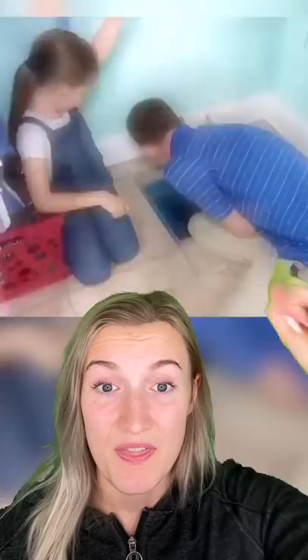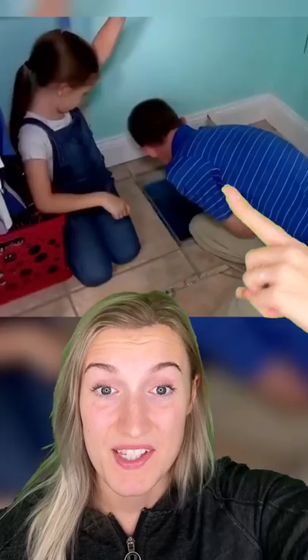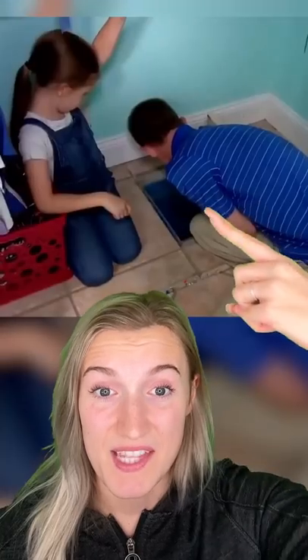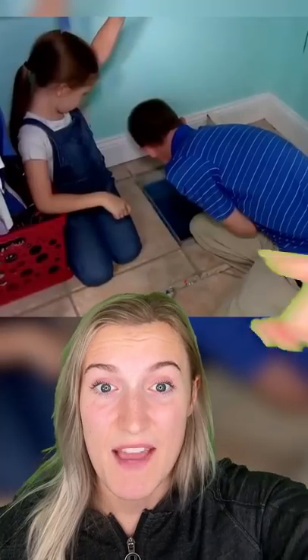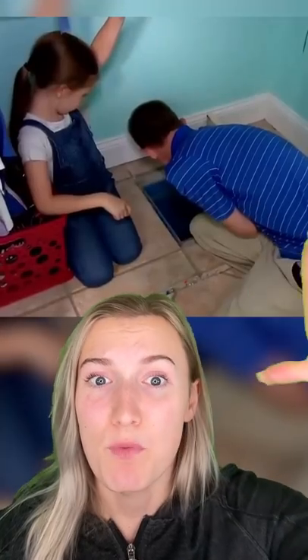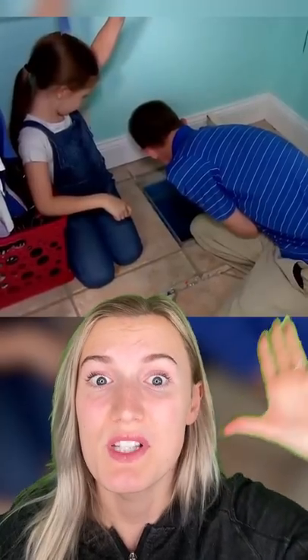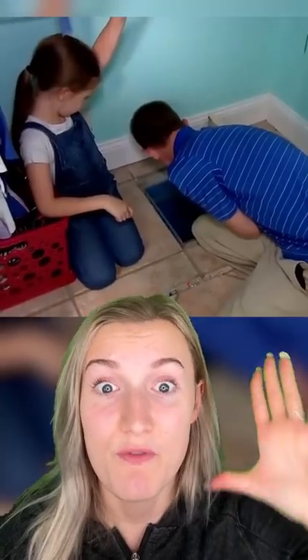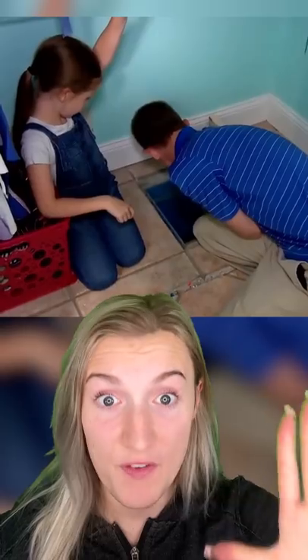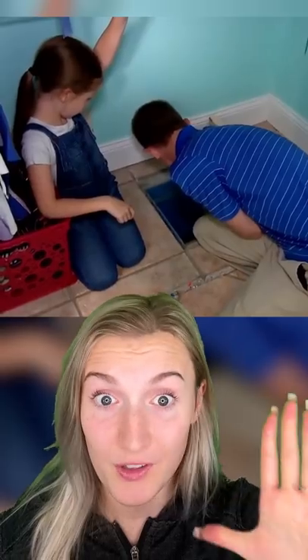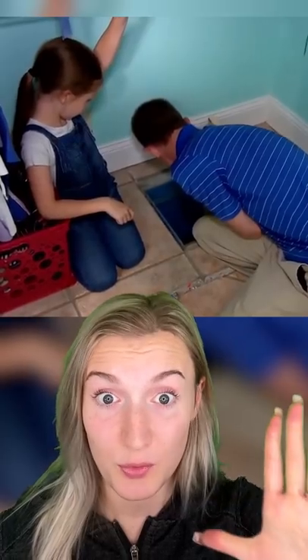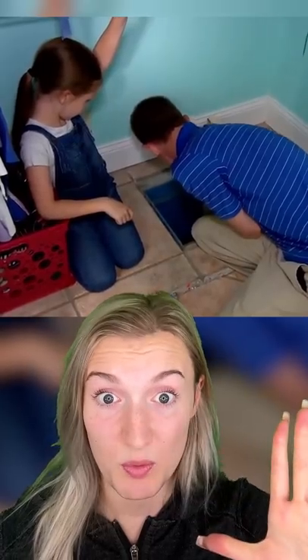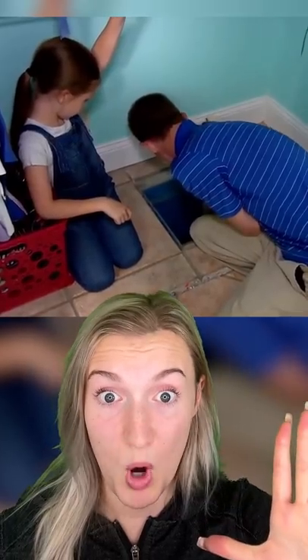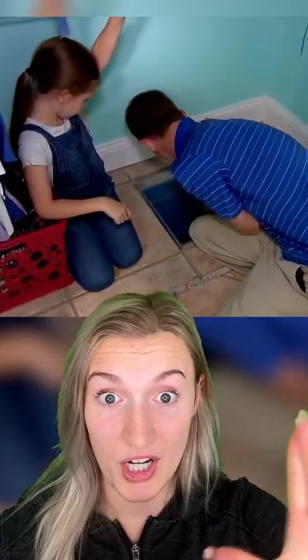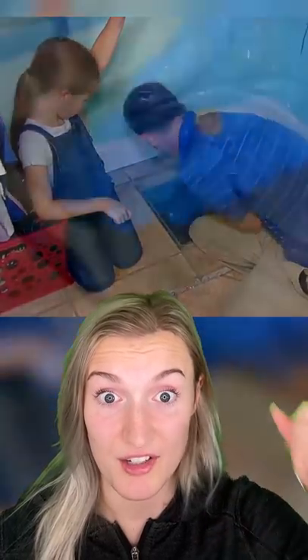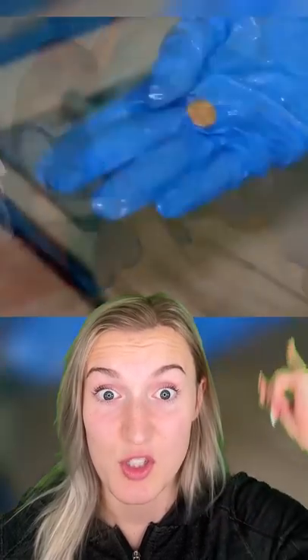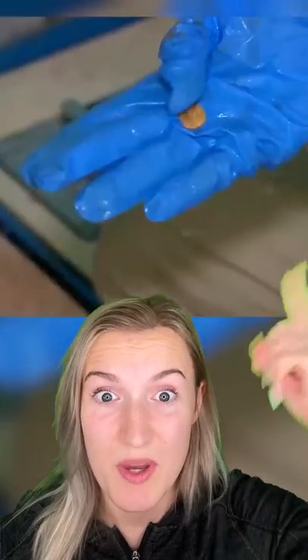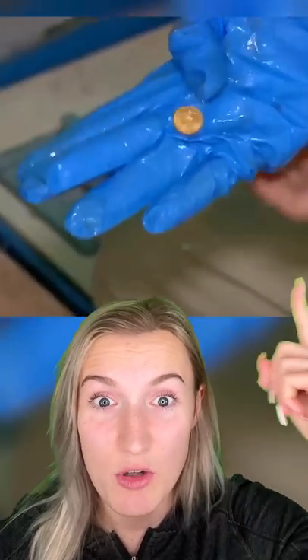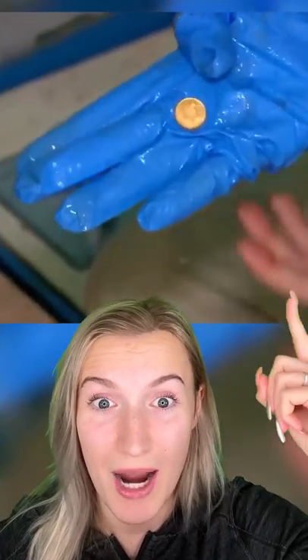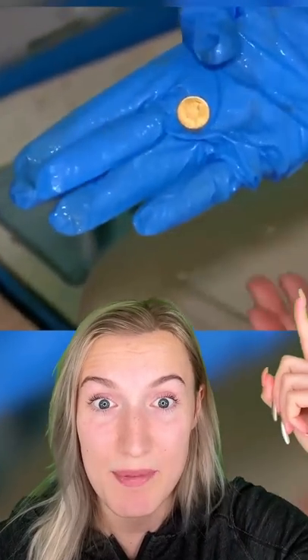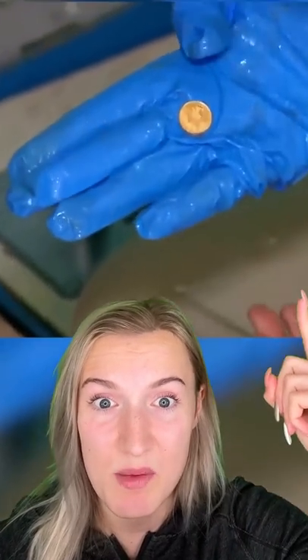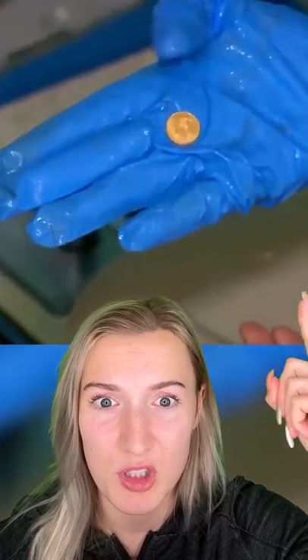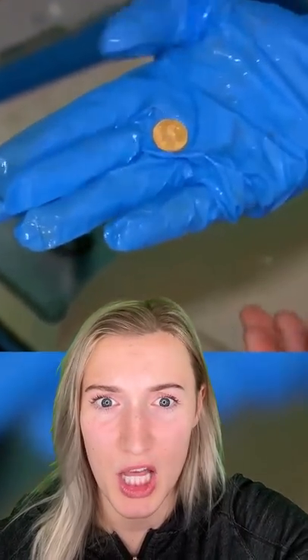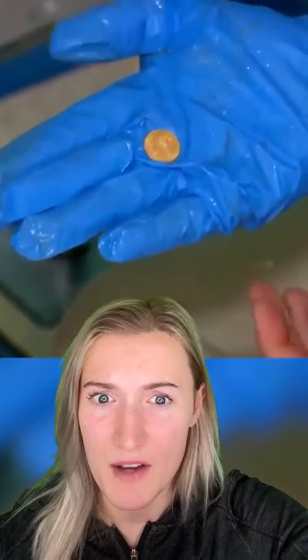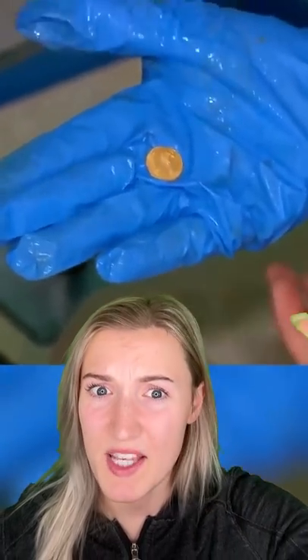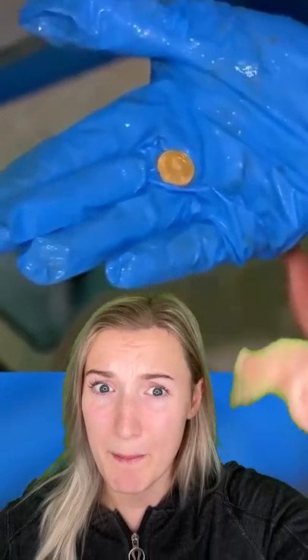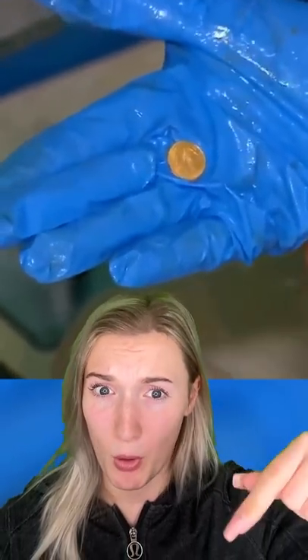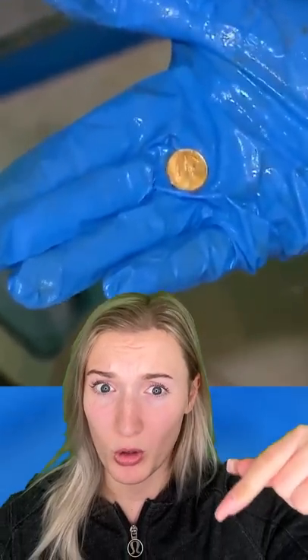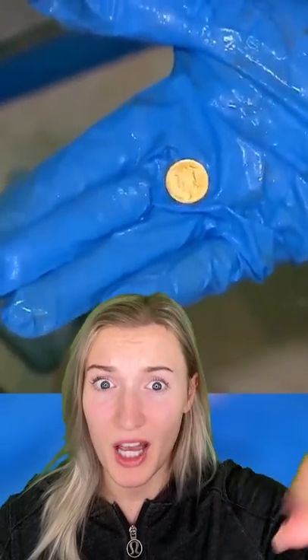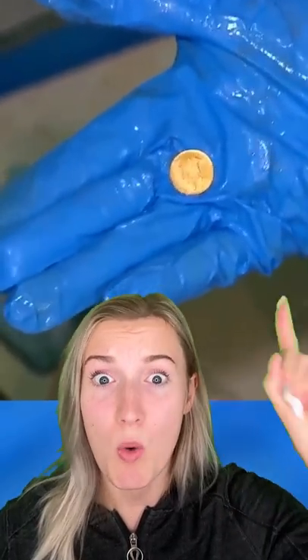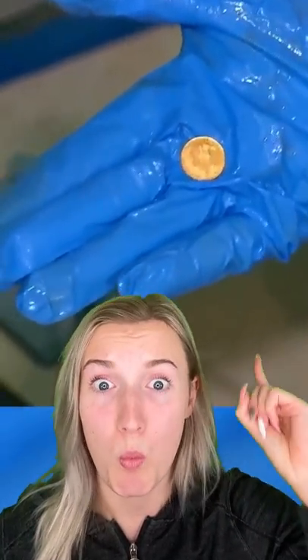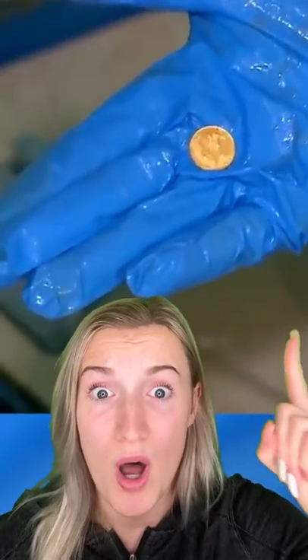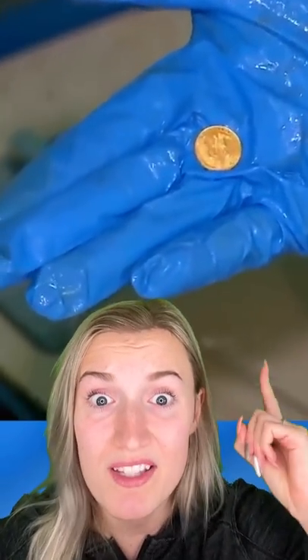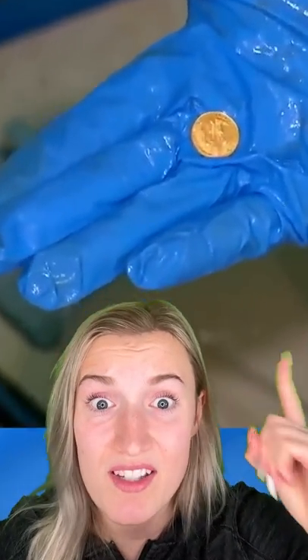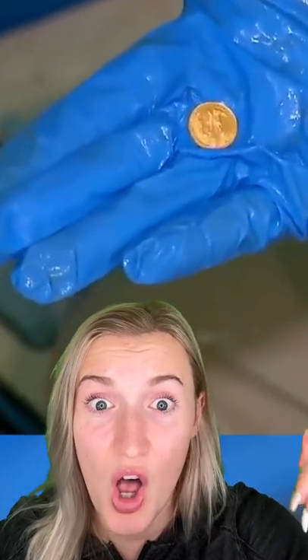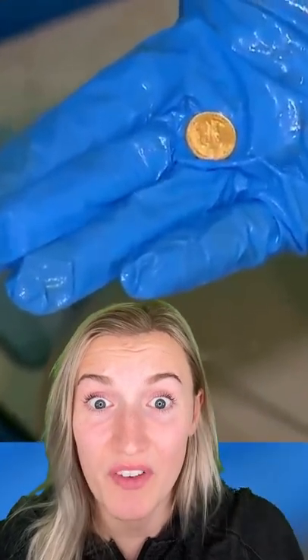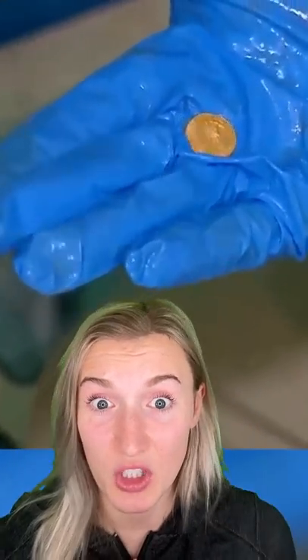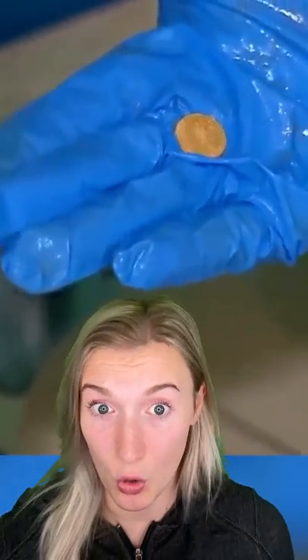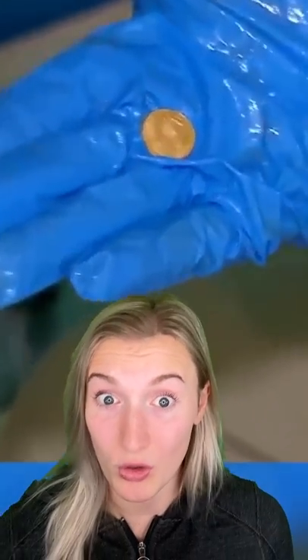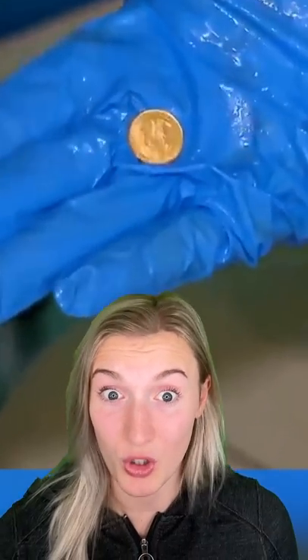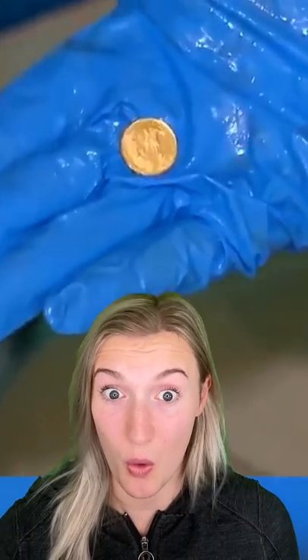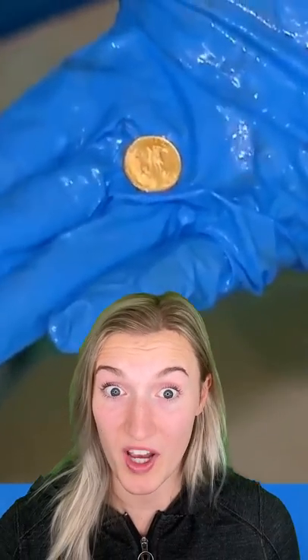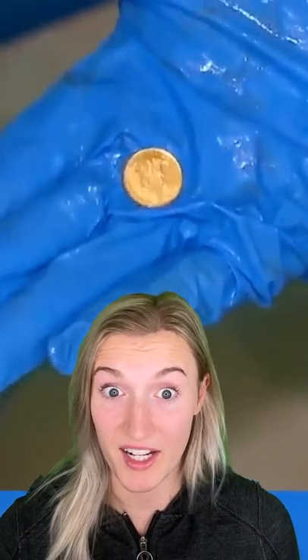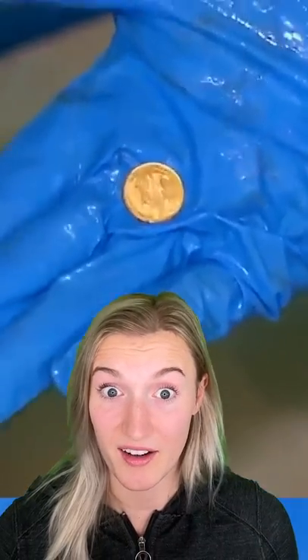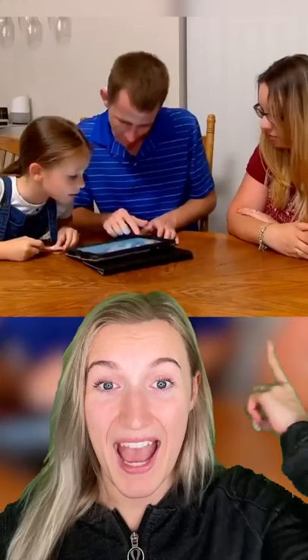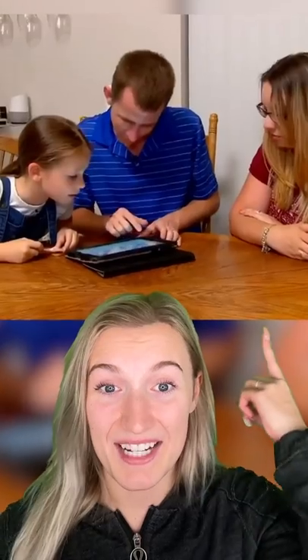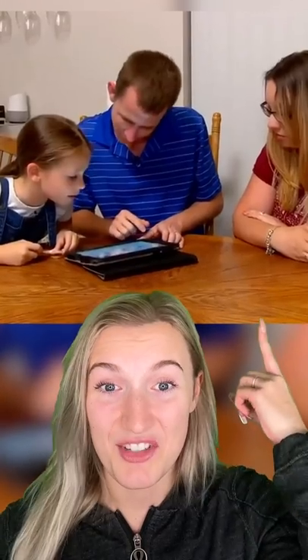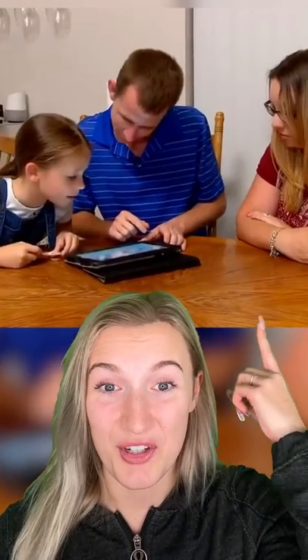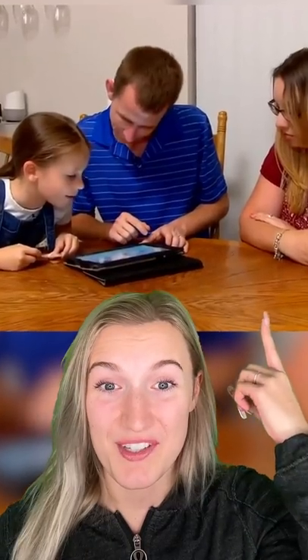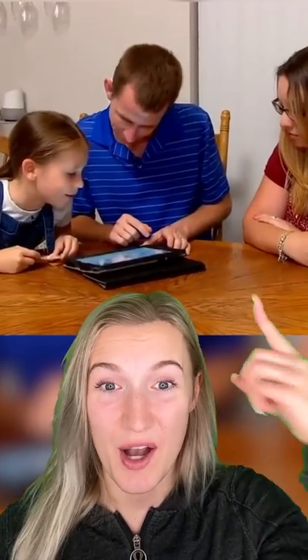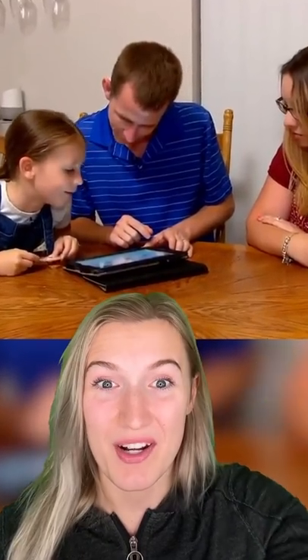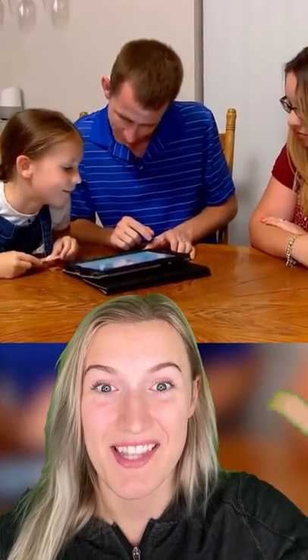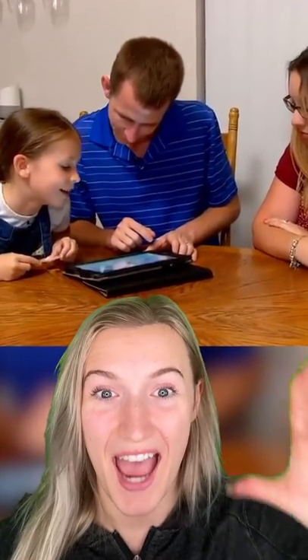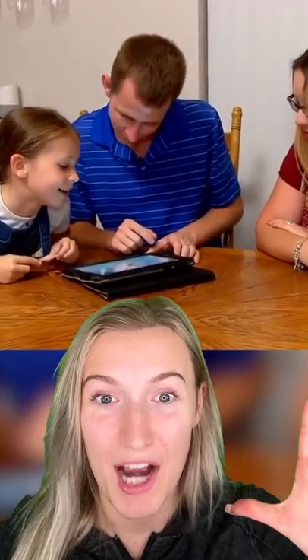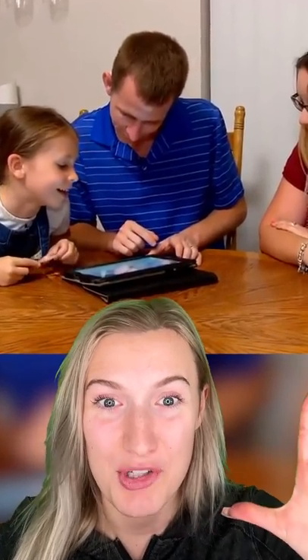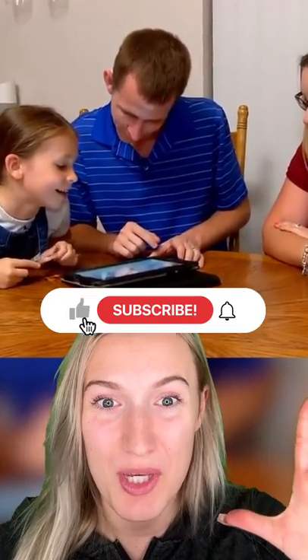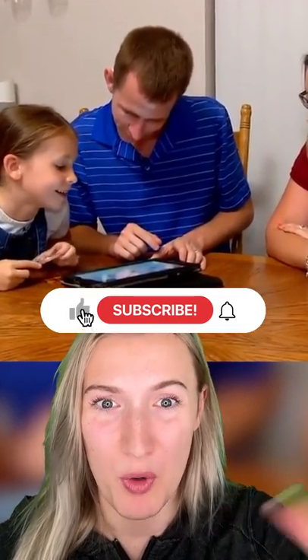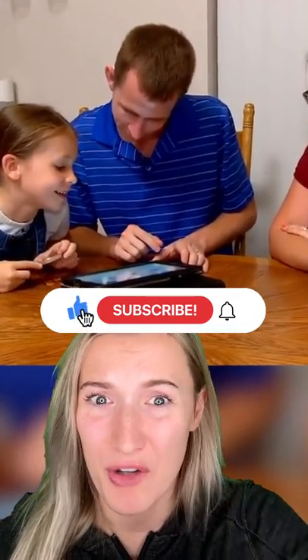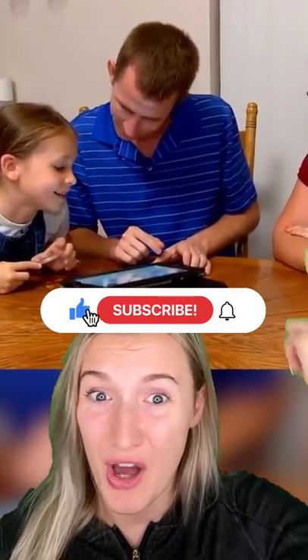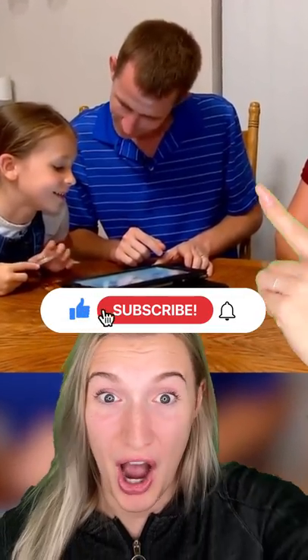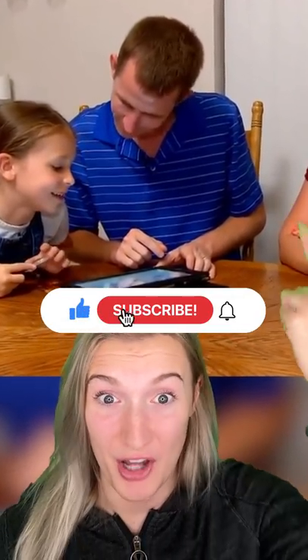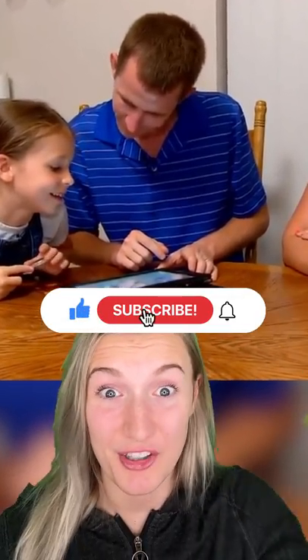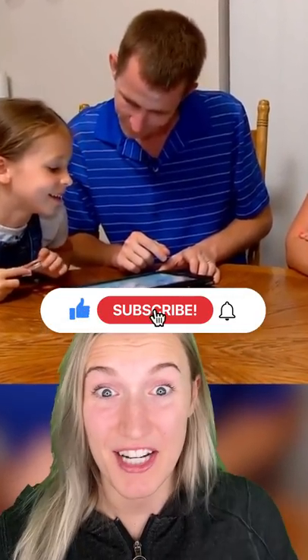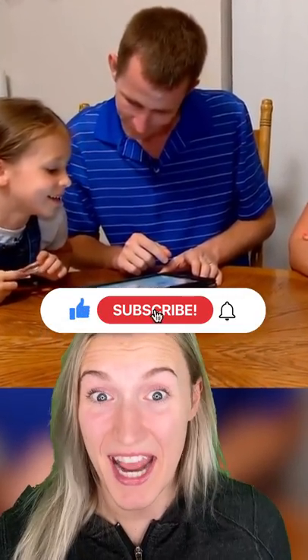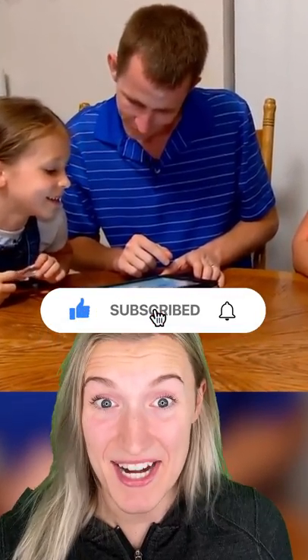The safe was filled with water, so he grabbed some gloves and pulled out one solid gold coin. And it turns out it's actually worth $180.